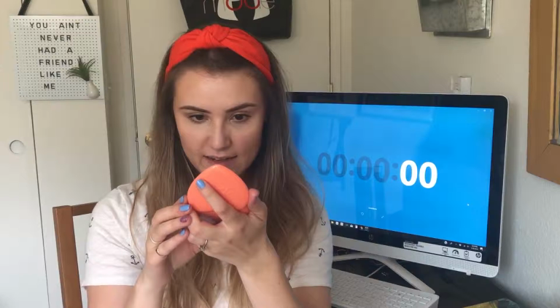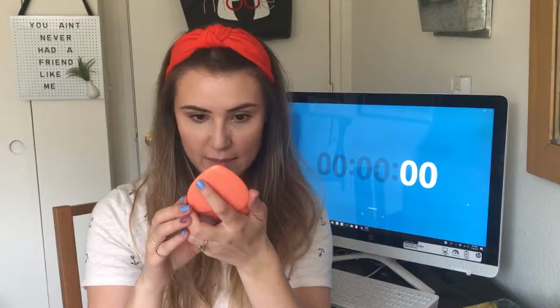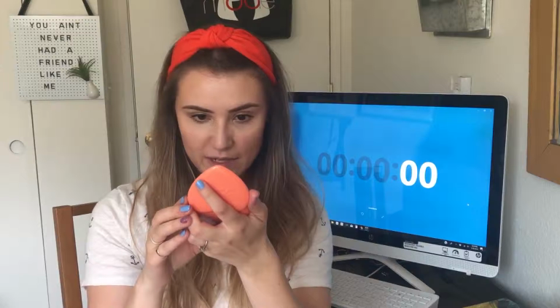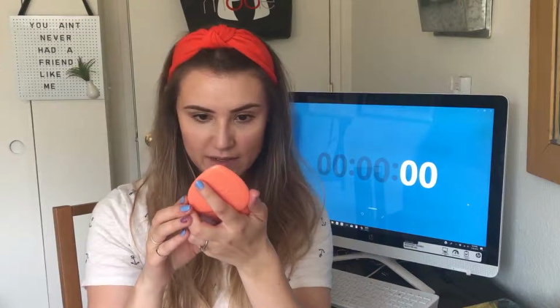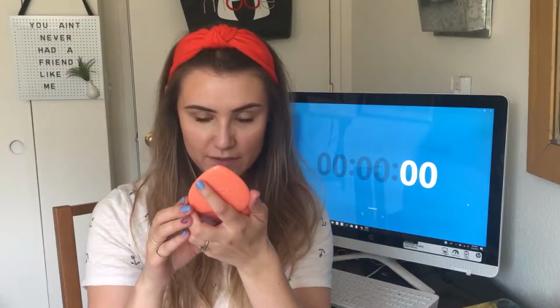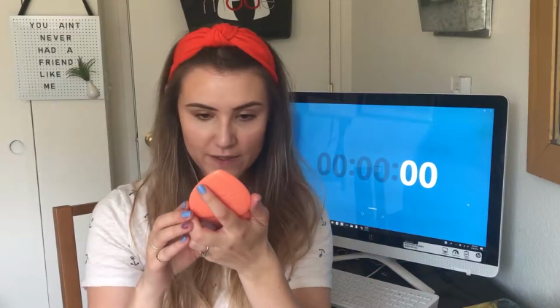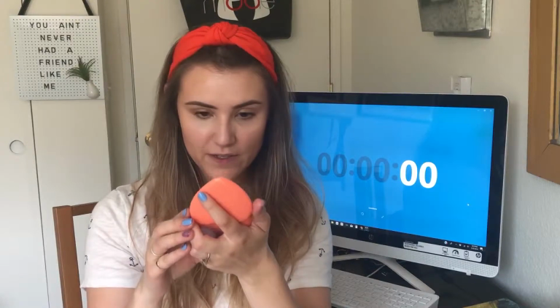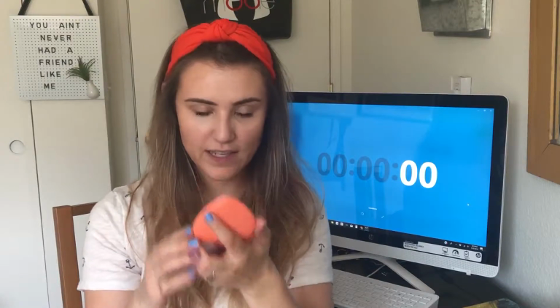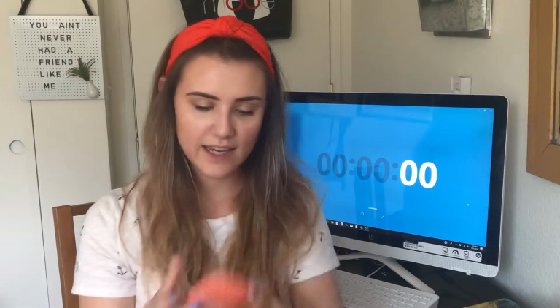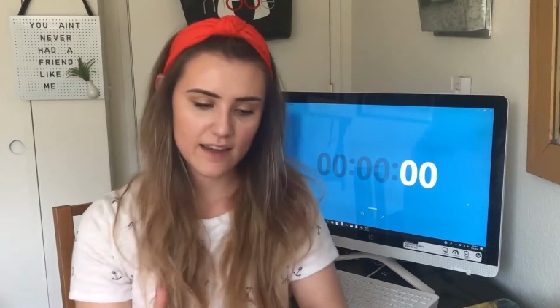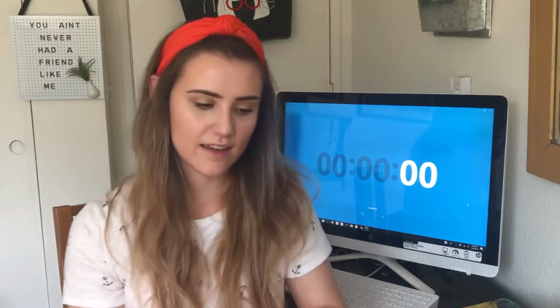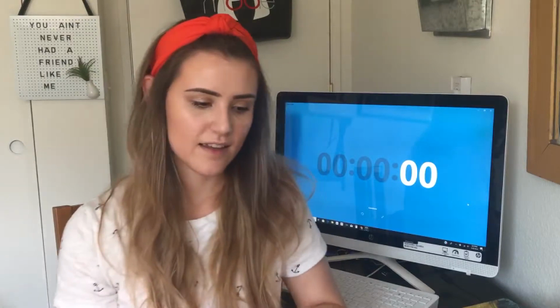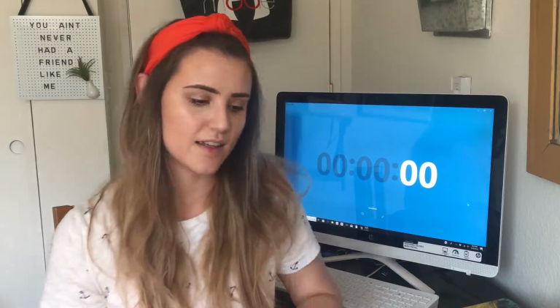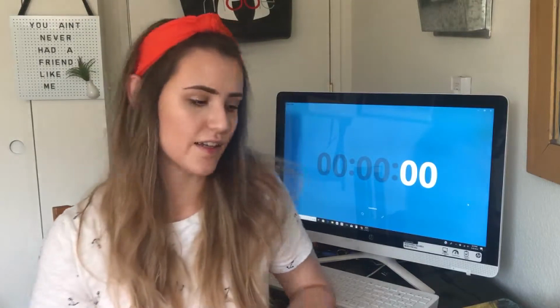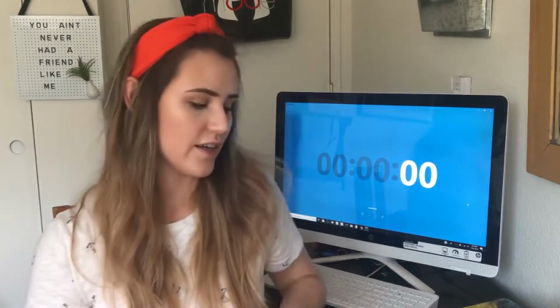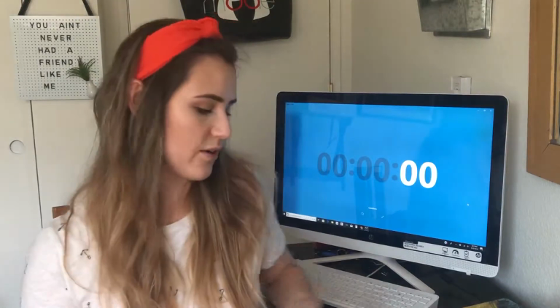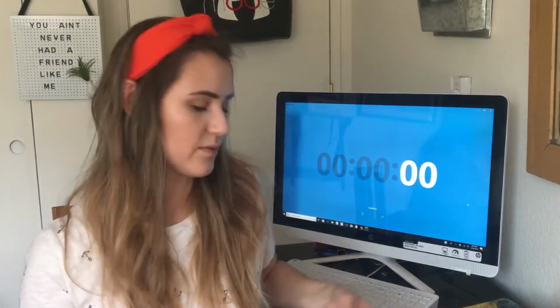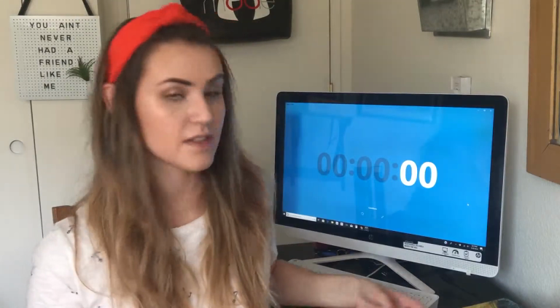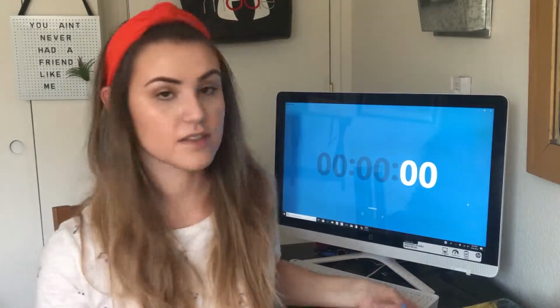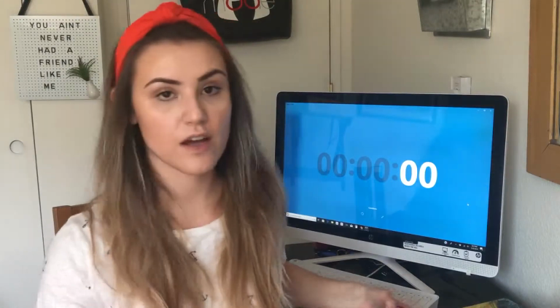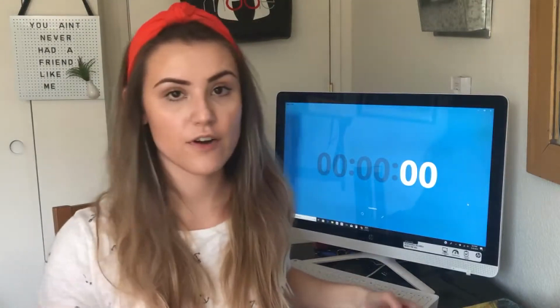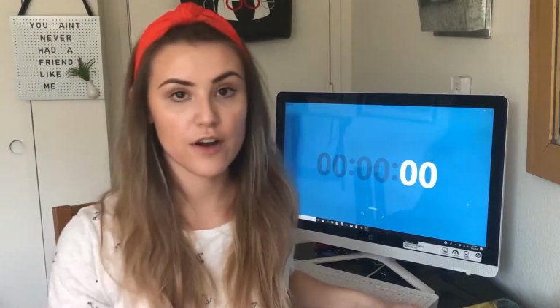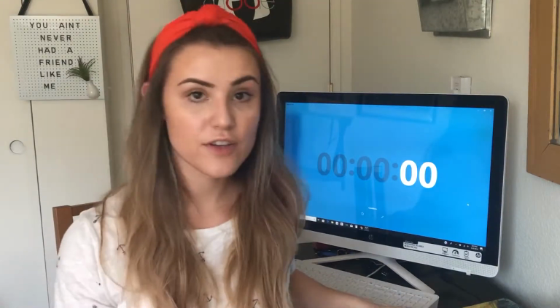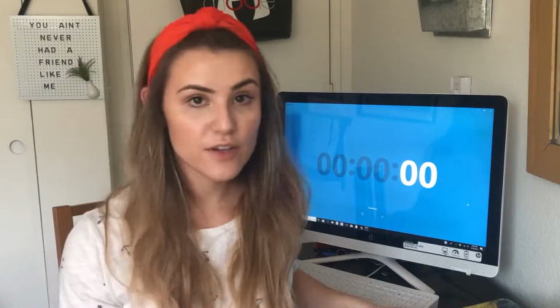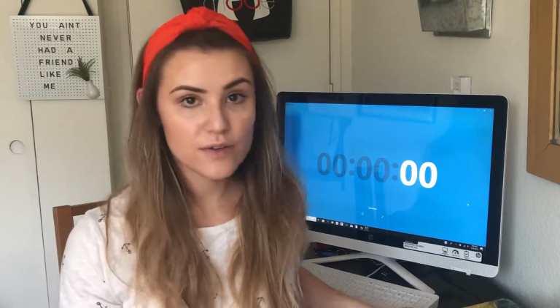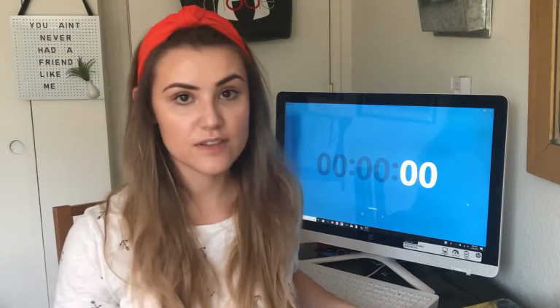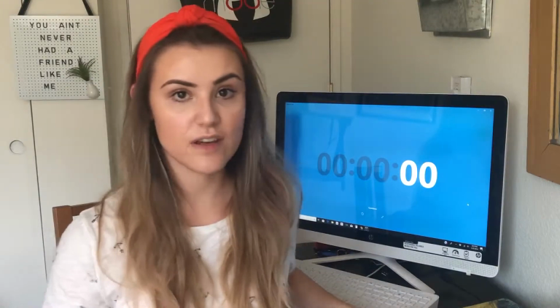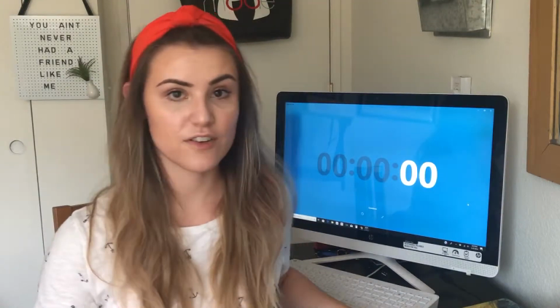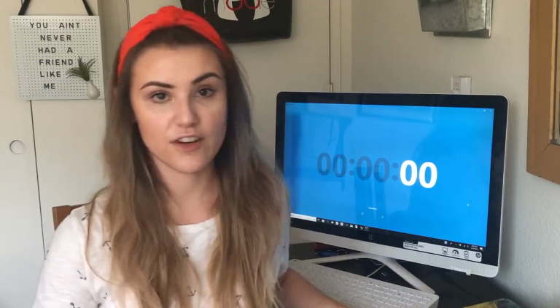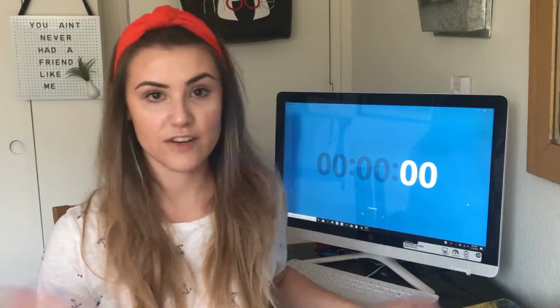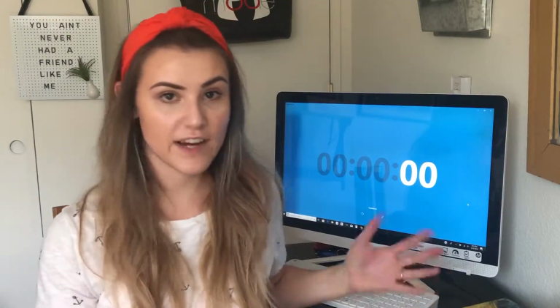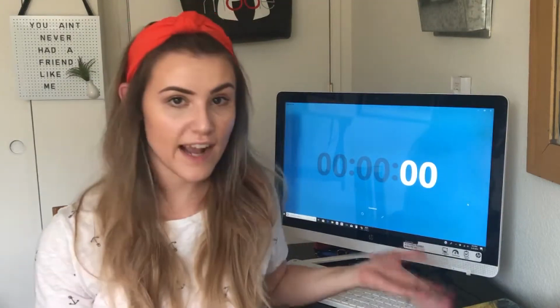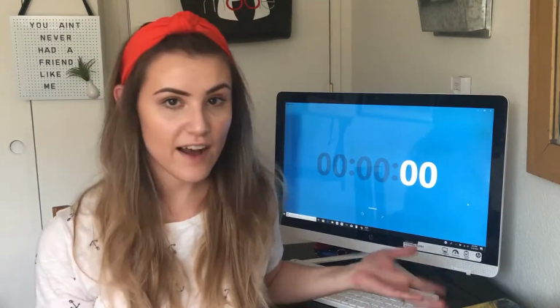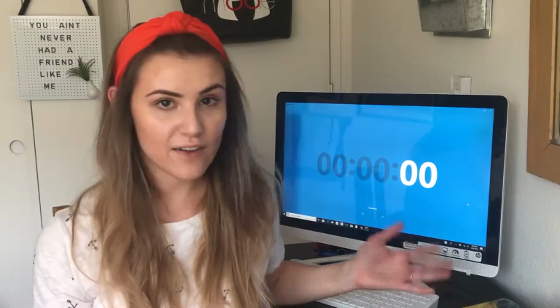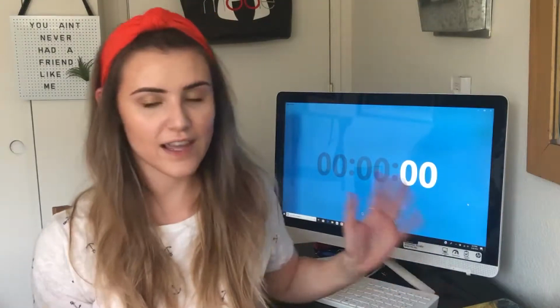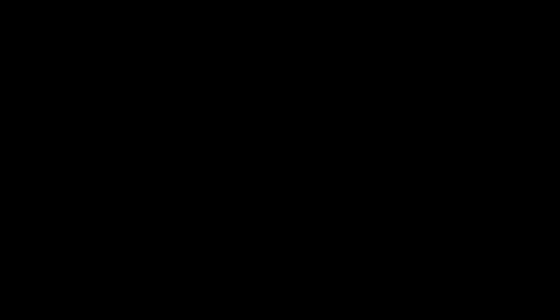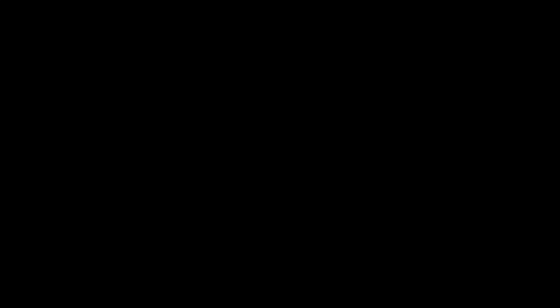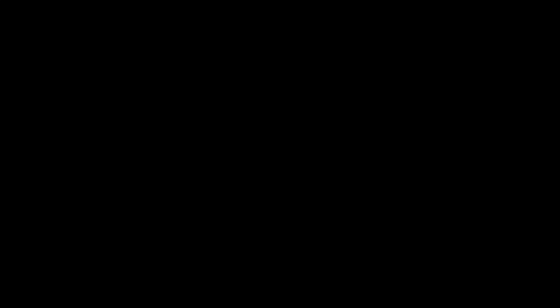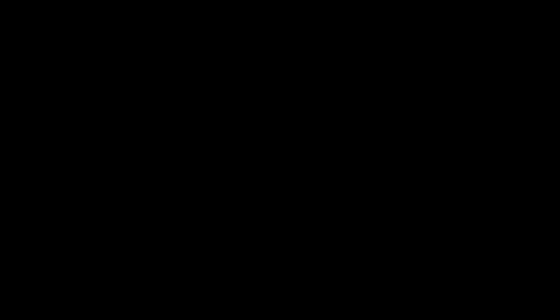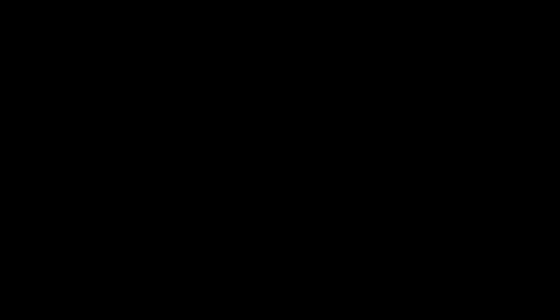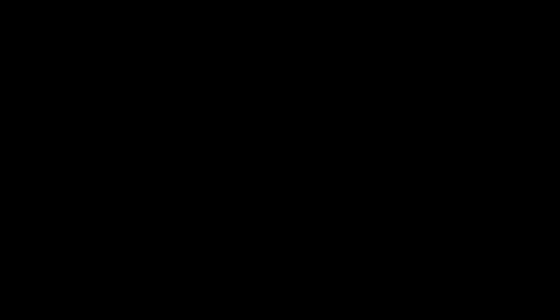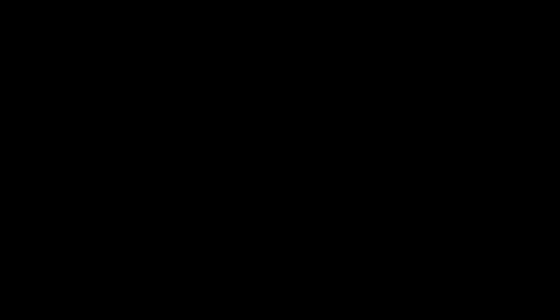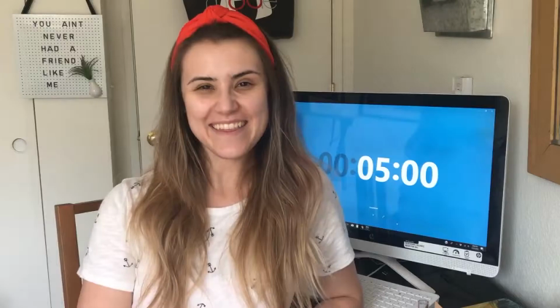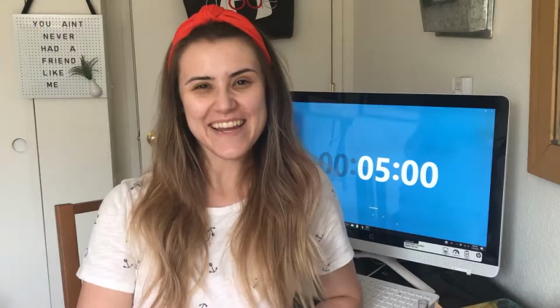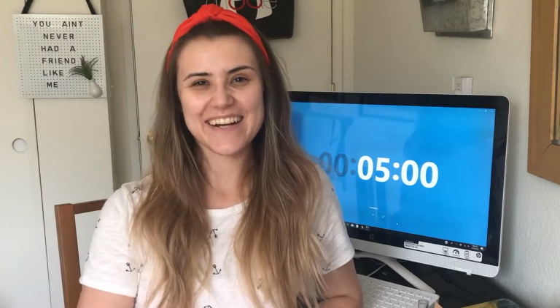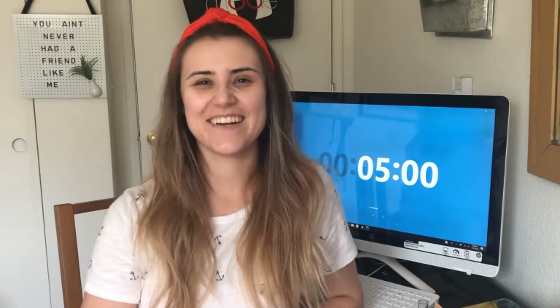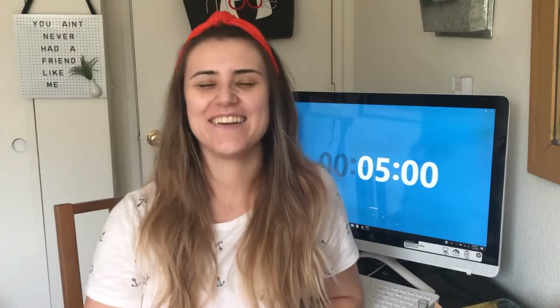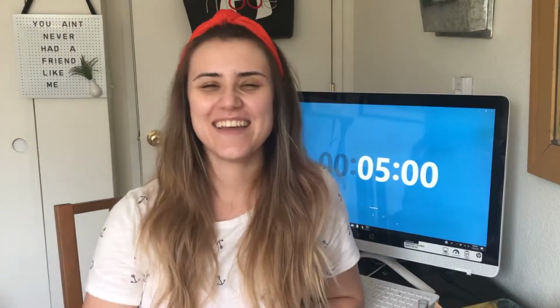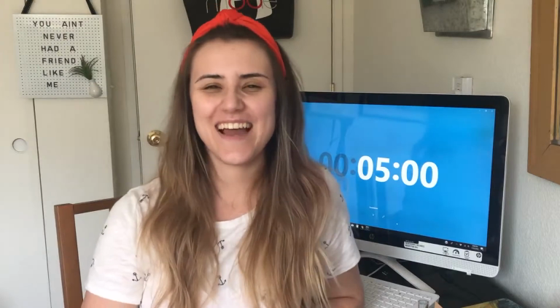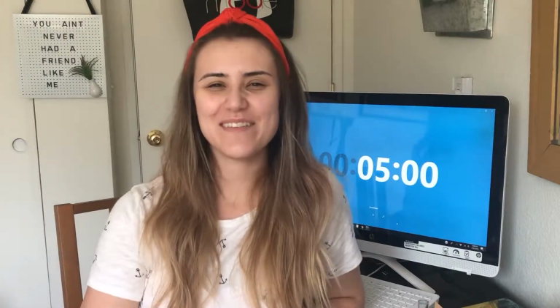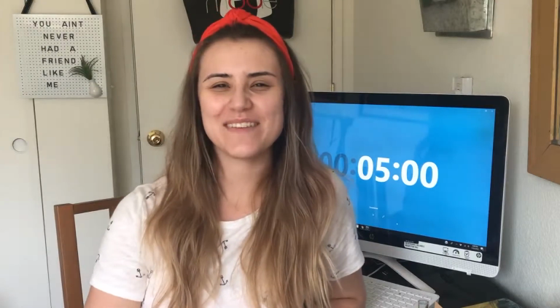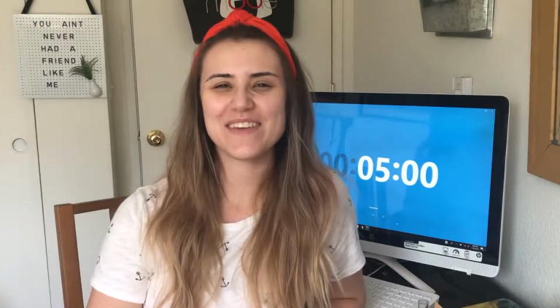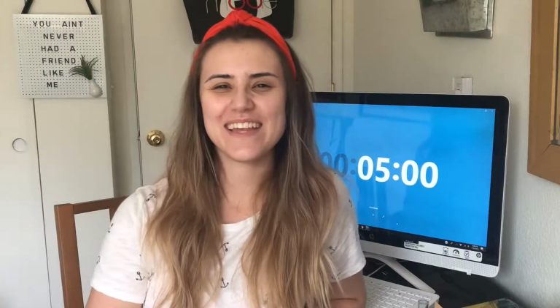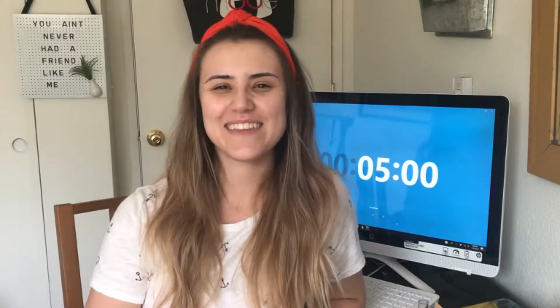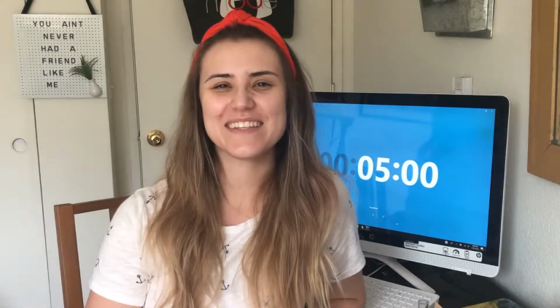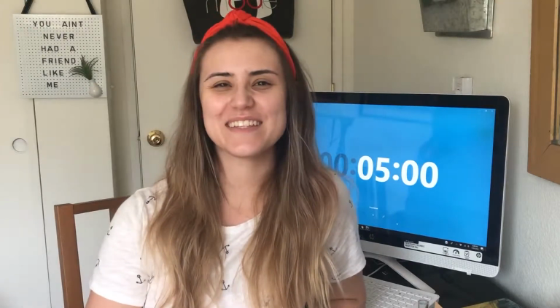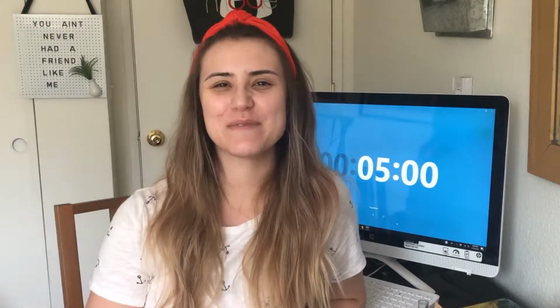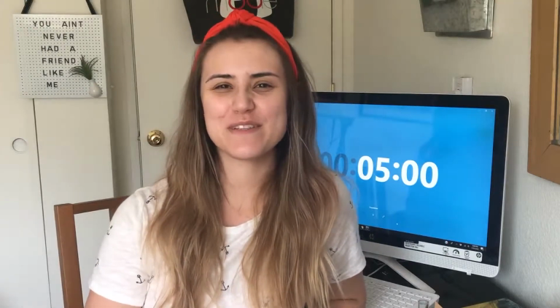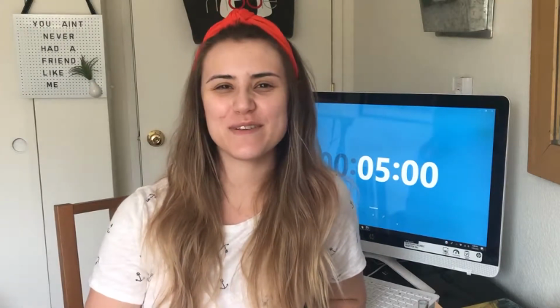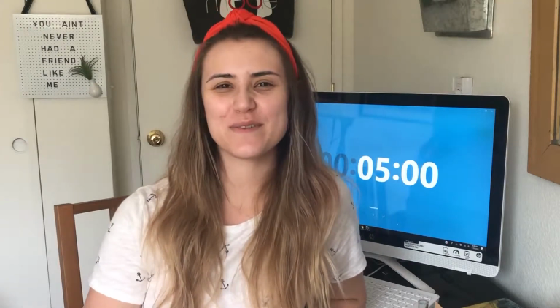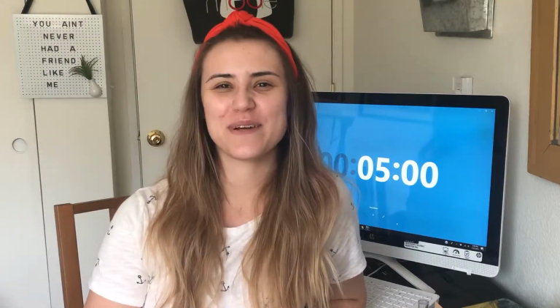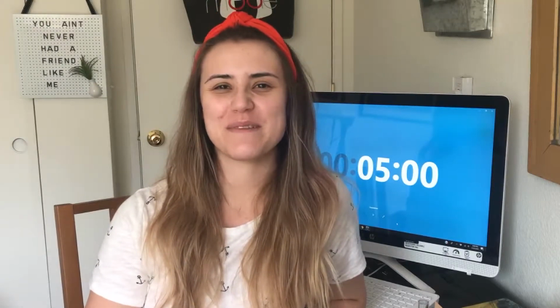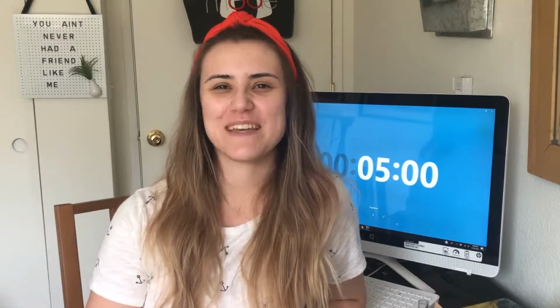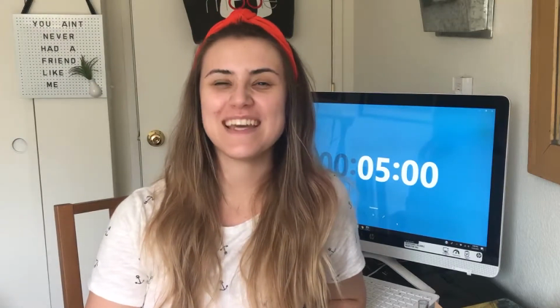And I'm not going to feel like dishonor on you, dishonor on your cow. Hey there! I'm Olivia. Thanks so much for joining me.